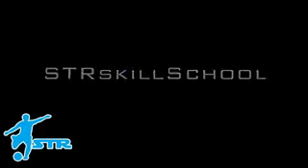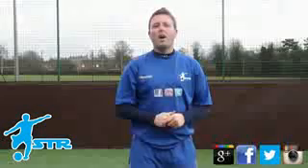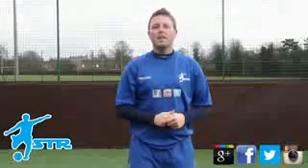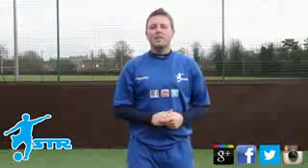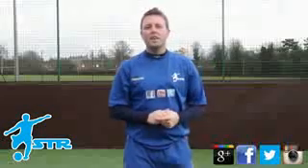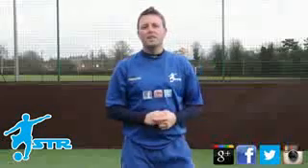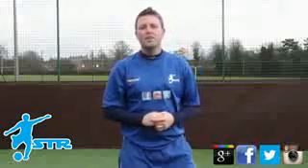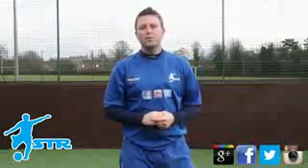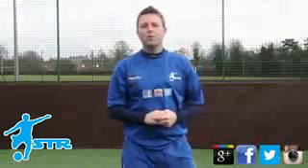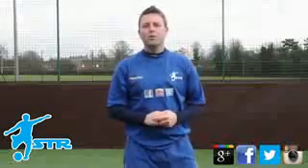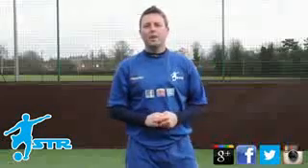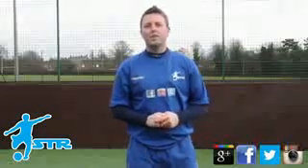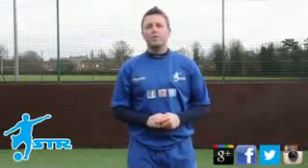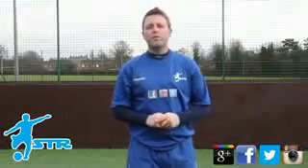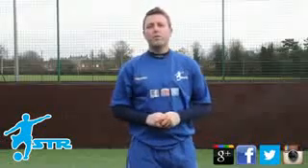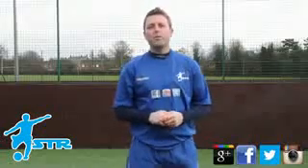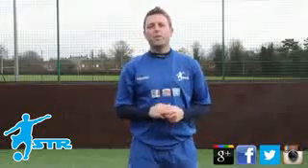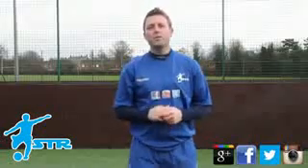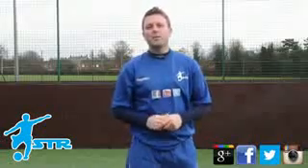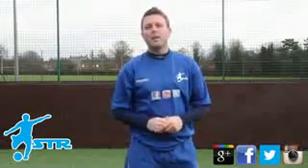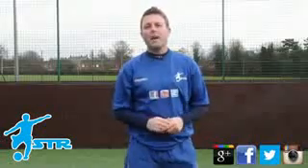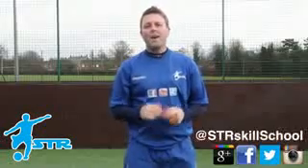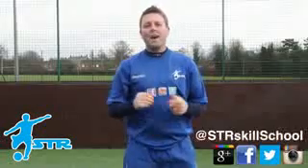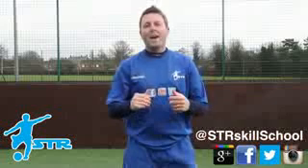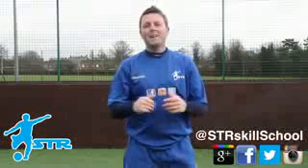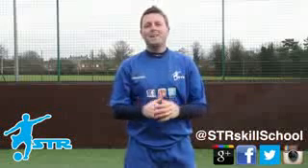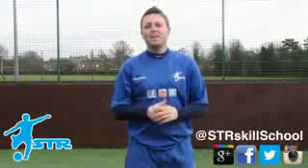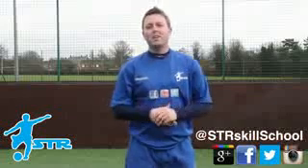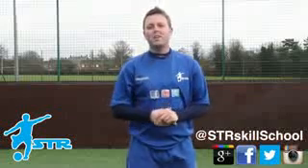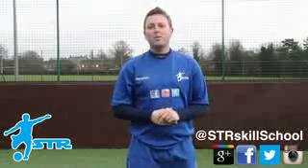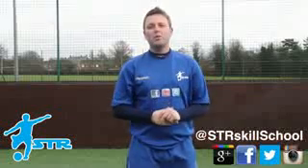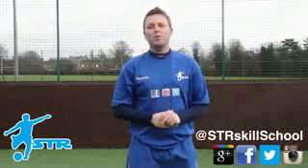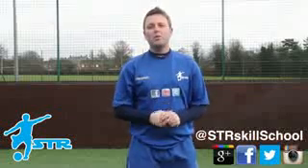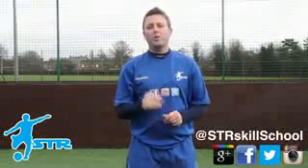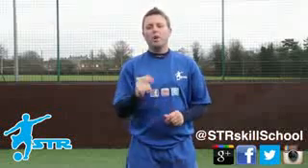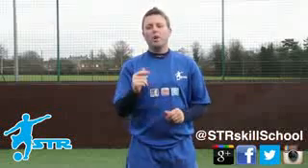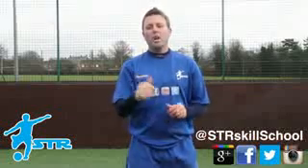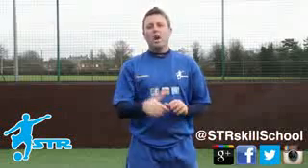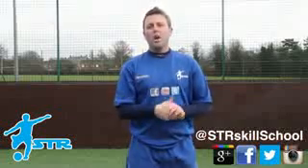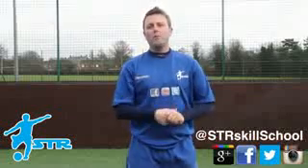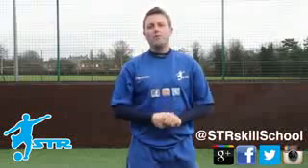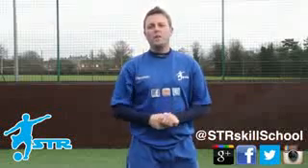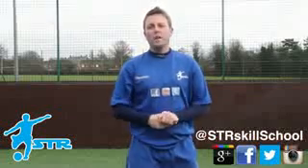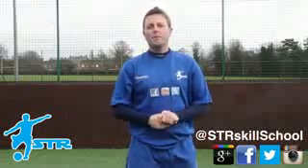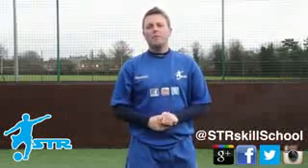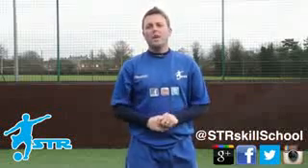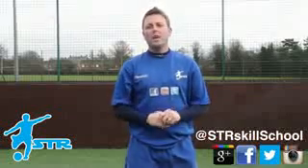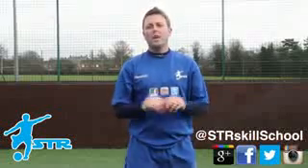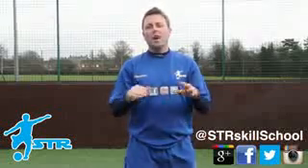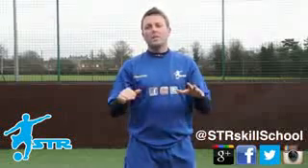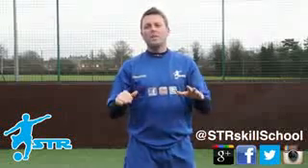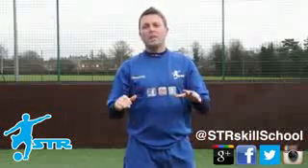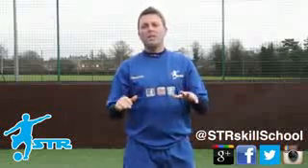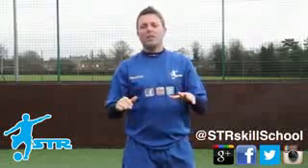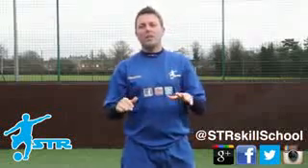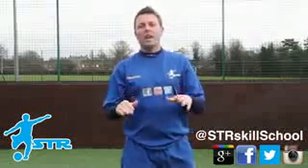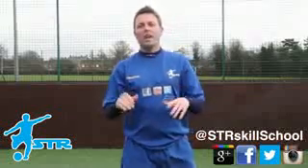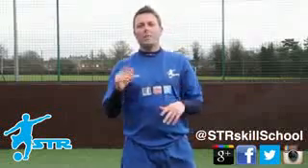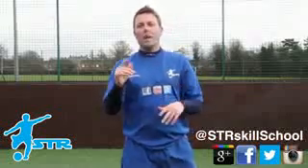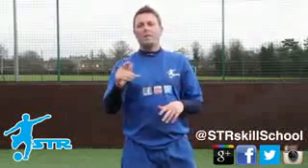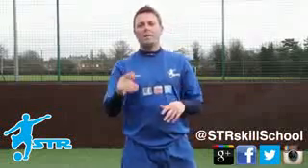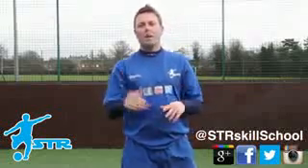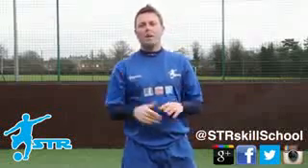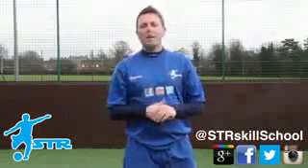Hi STR Skill School fans, you can follow me on Twitter at STR Skill School for more tips, ask me anything on there, I'm happy to help.